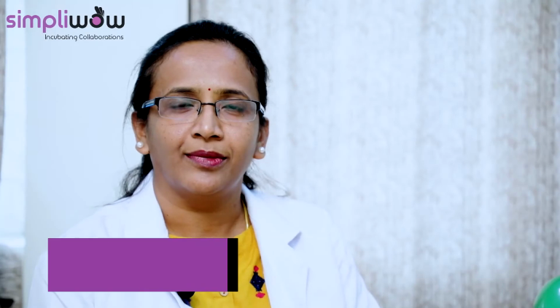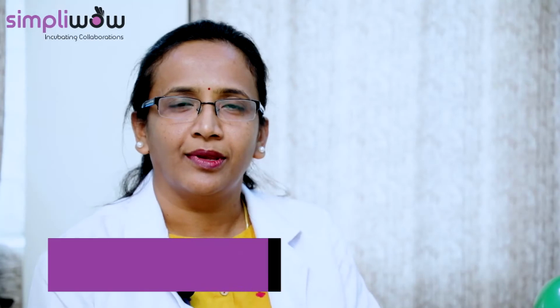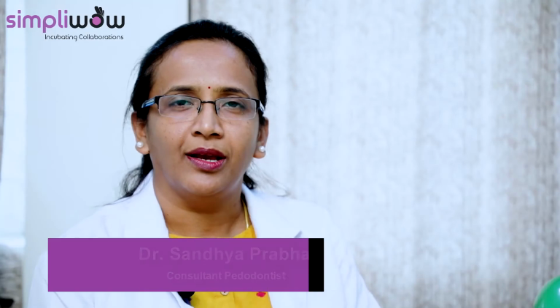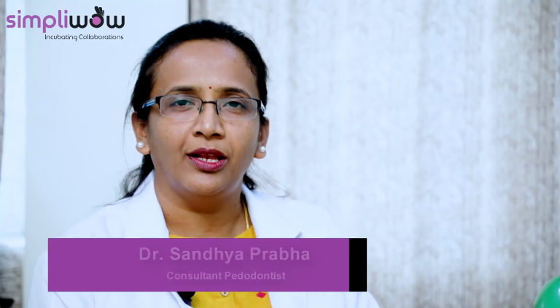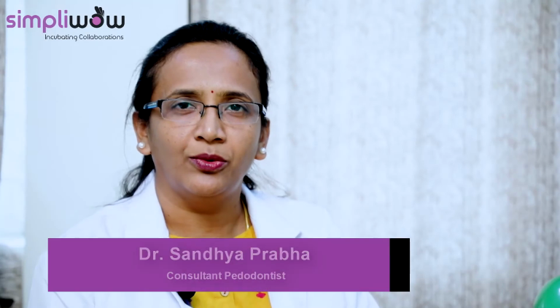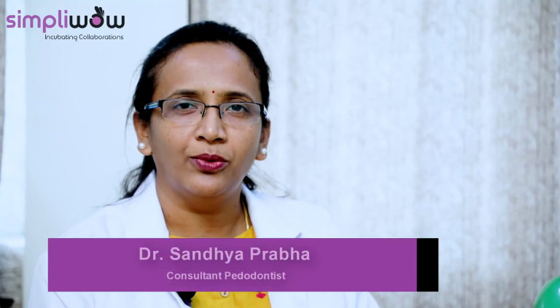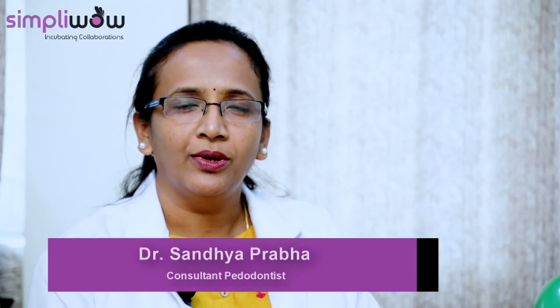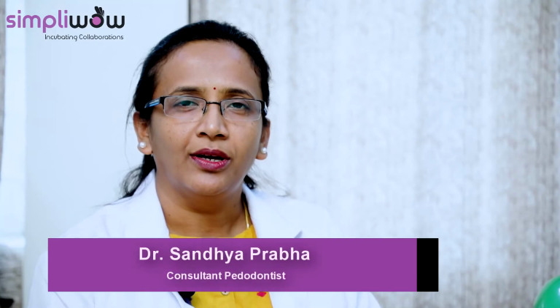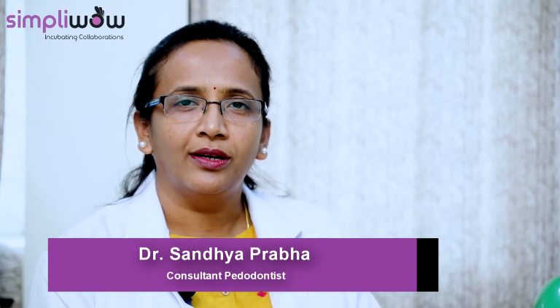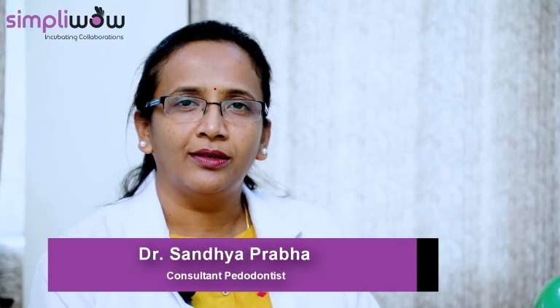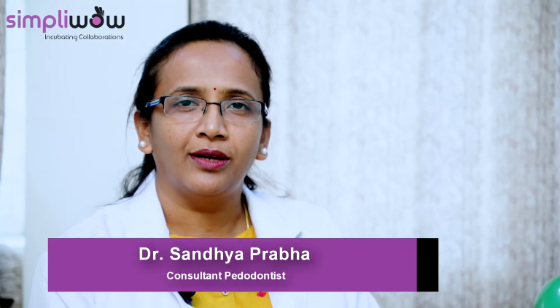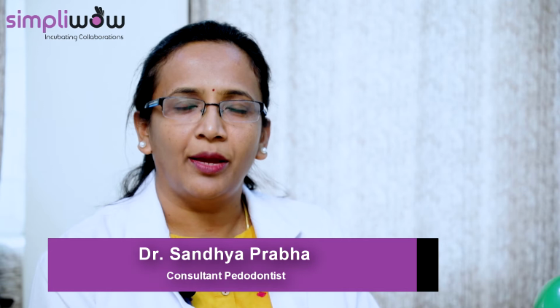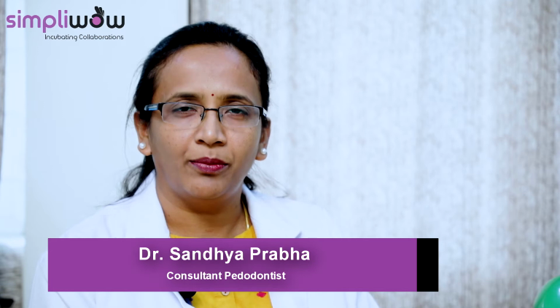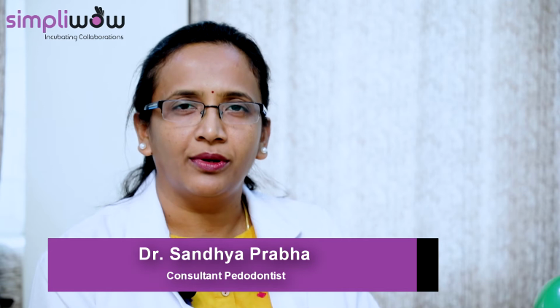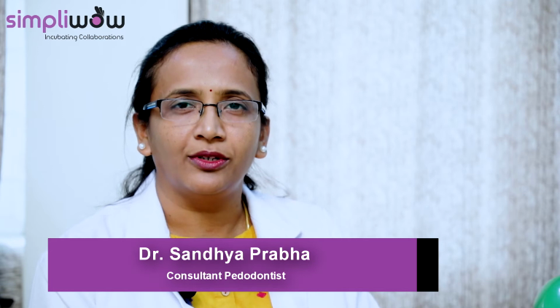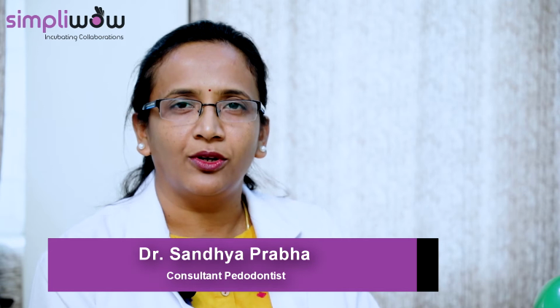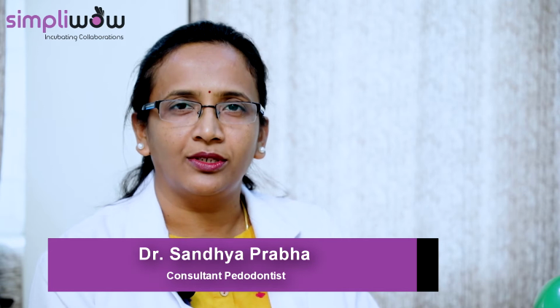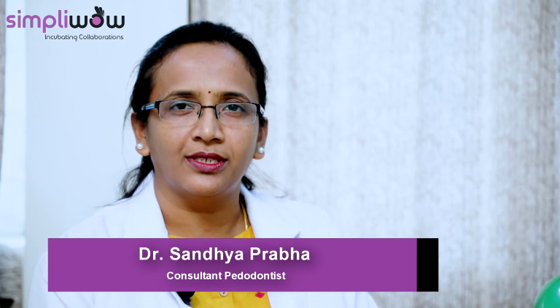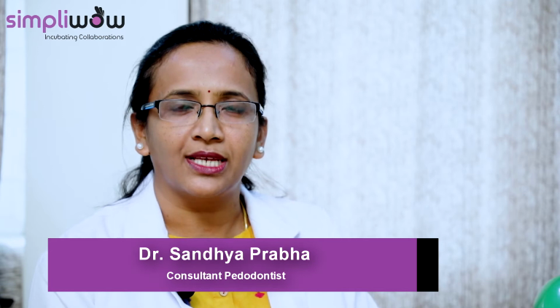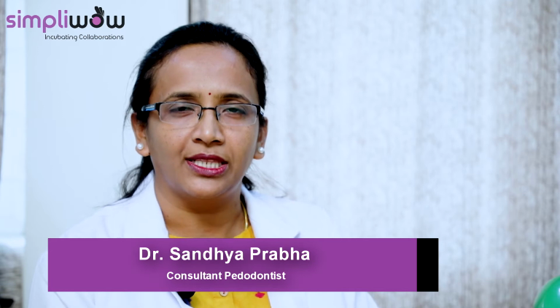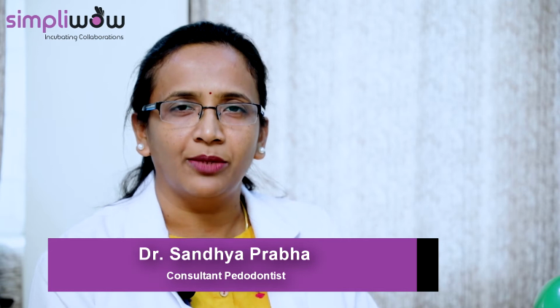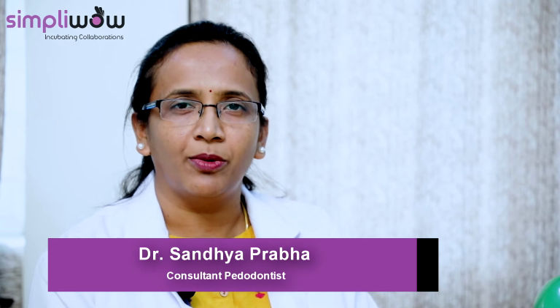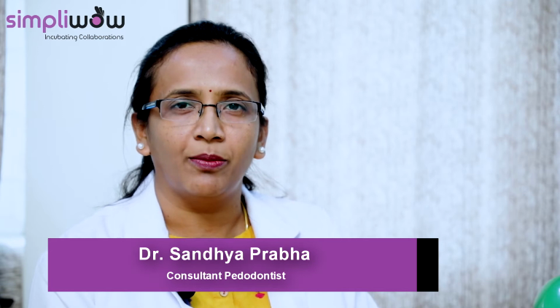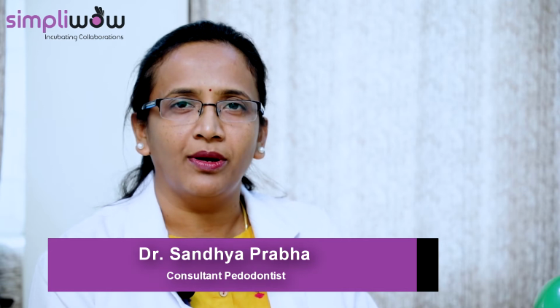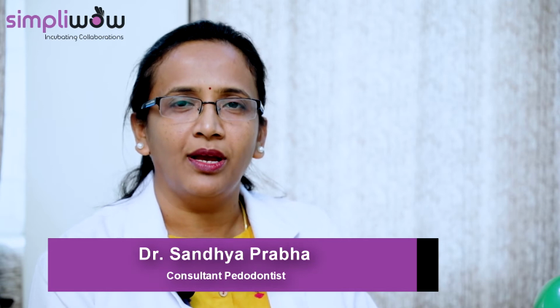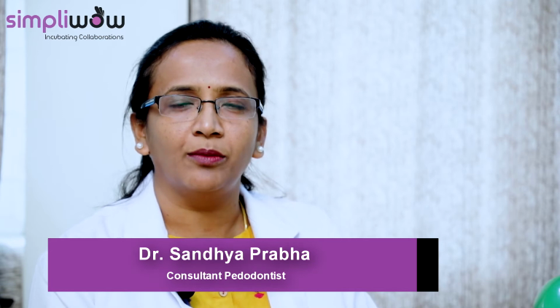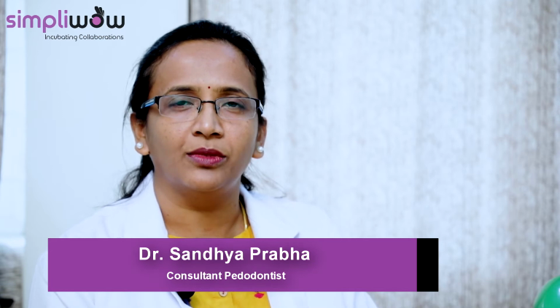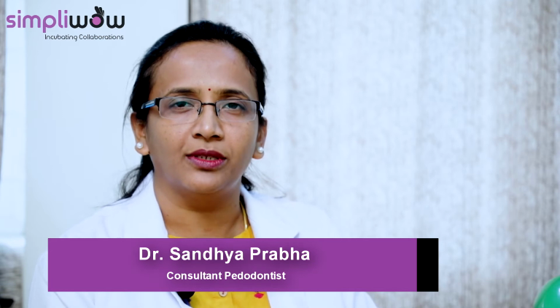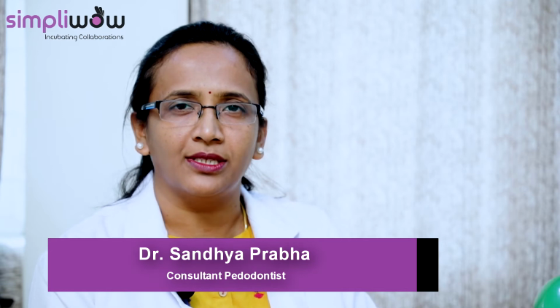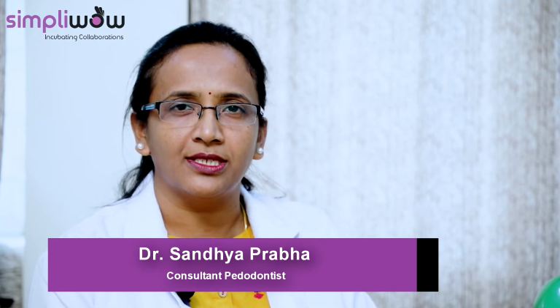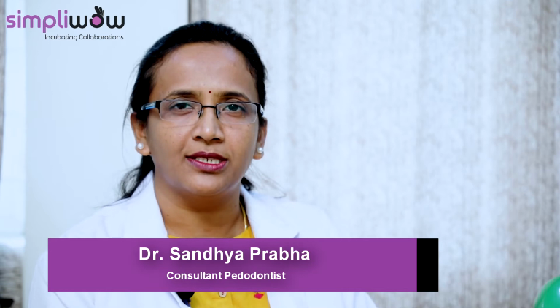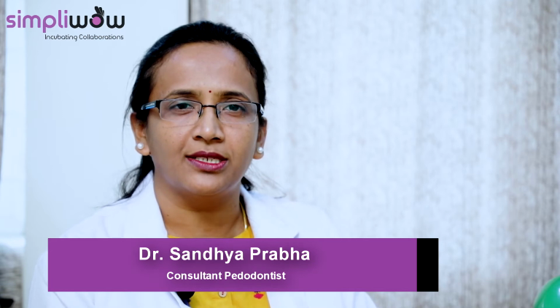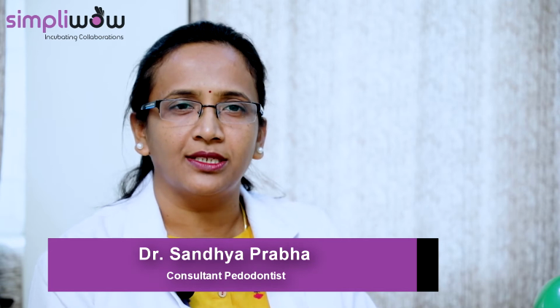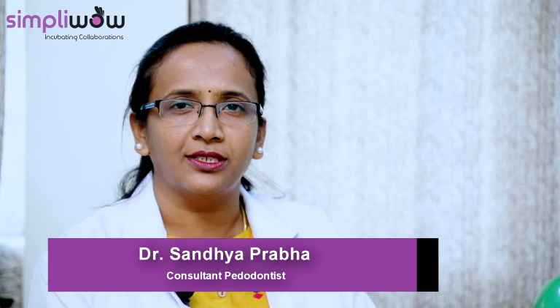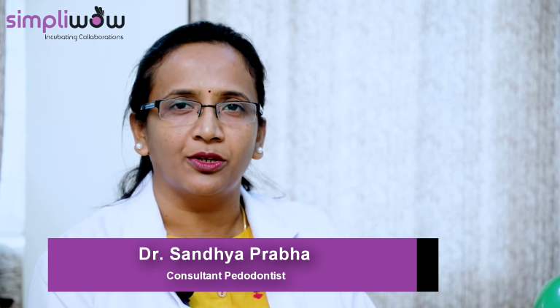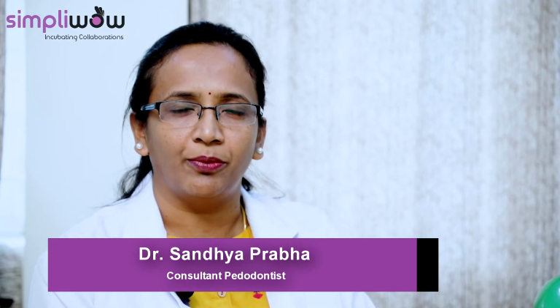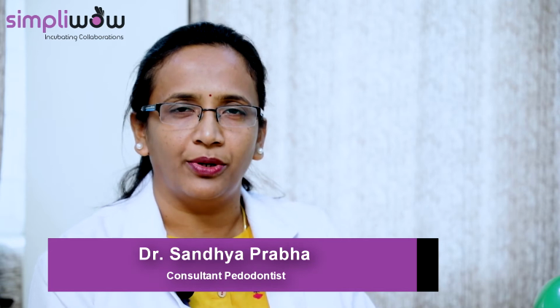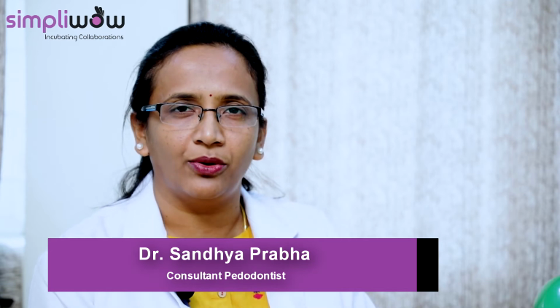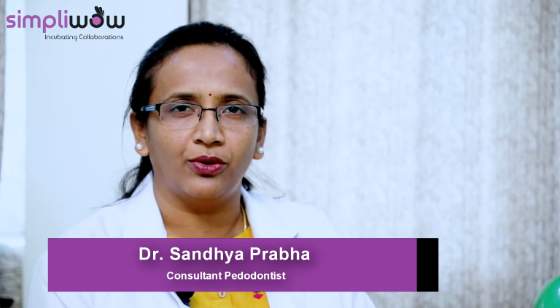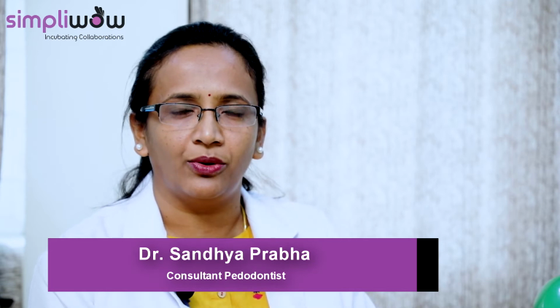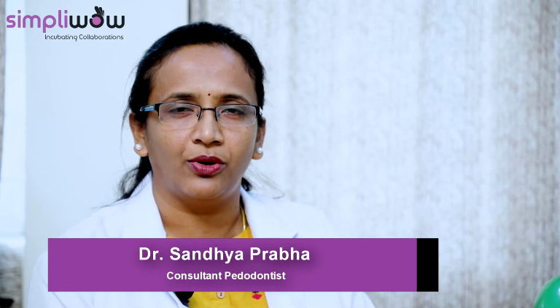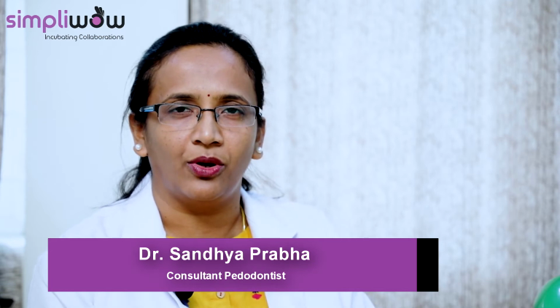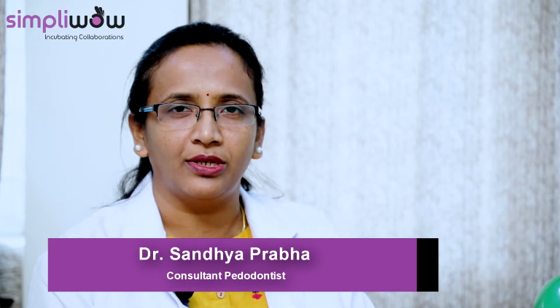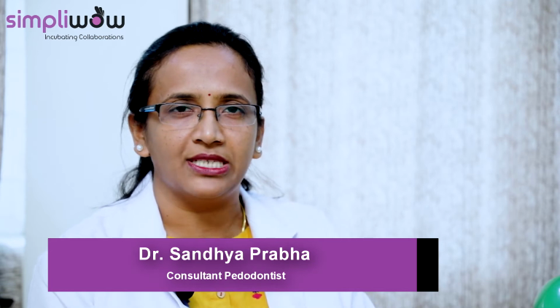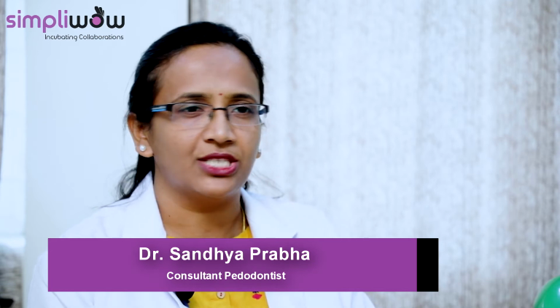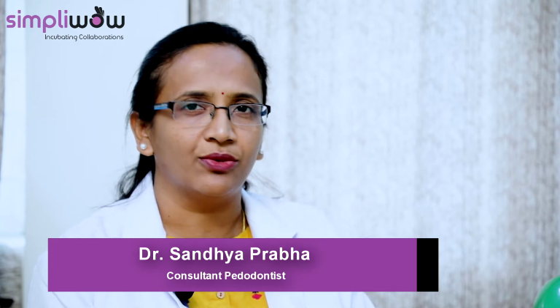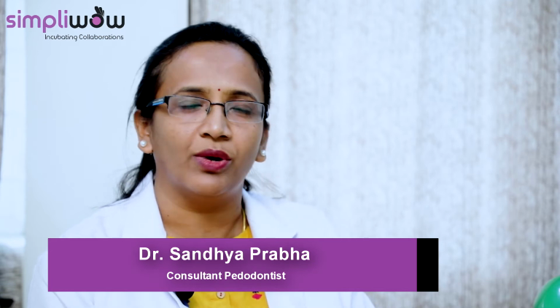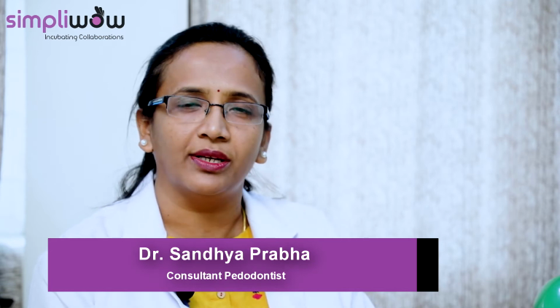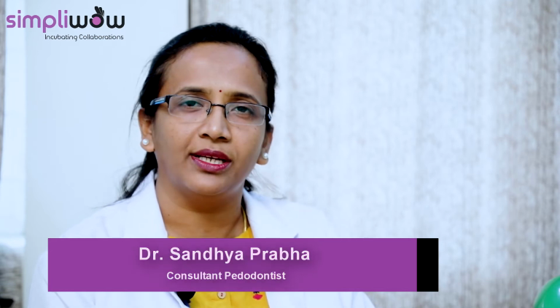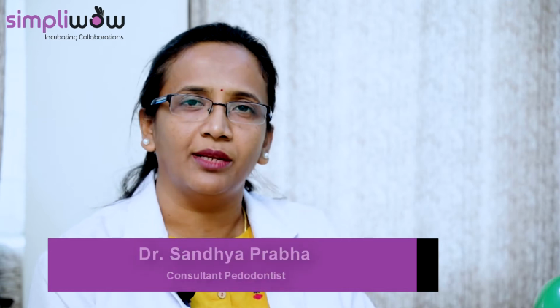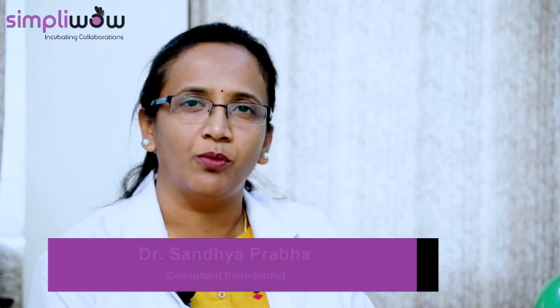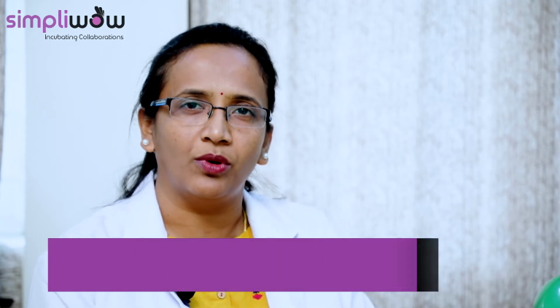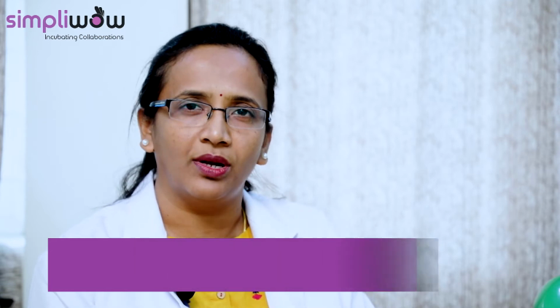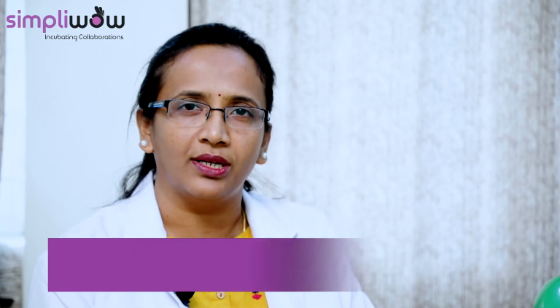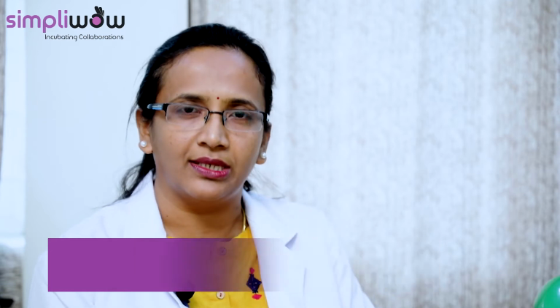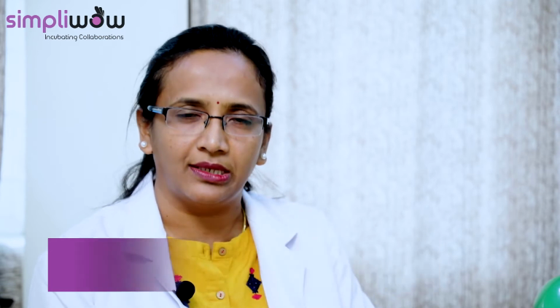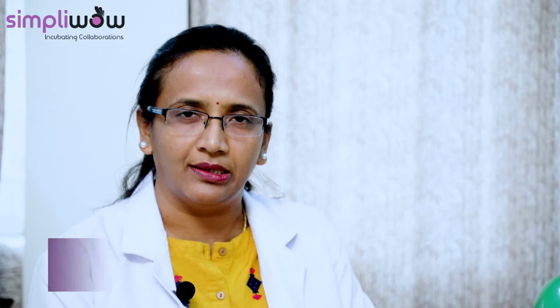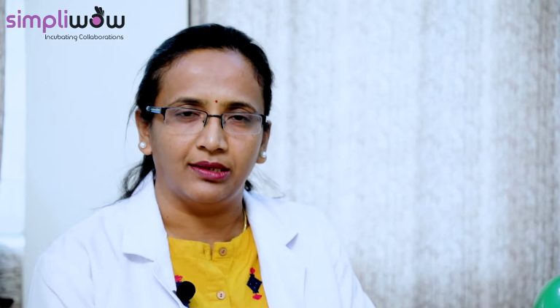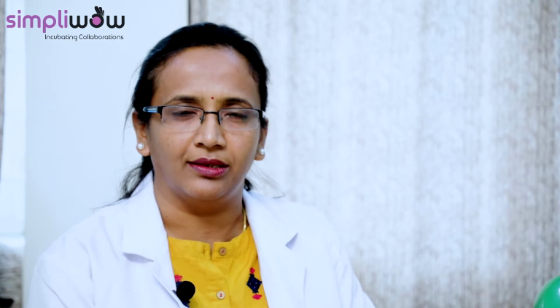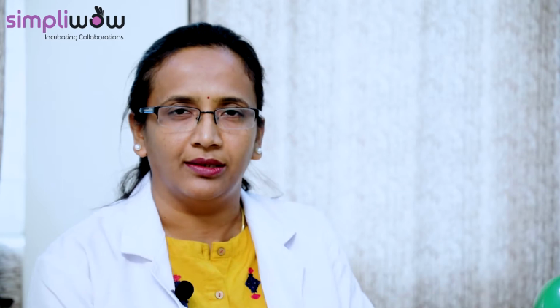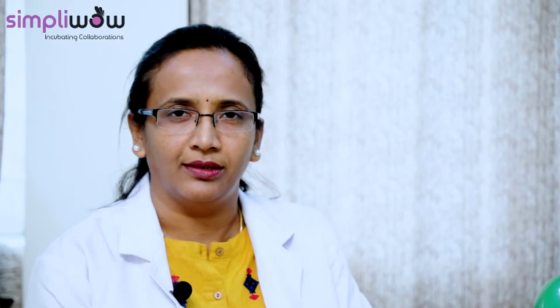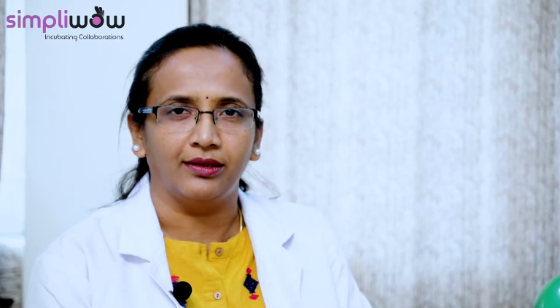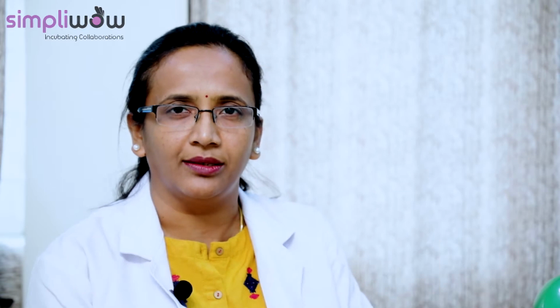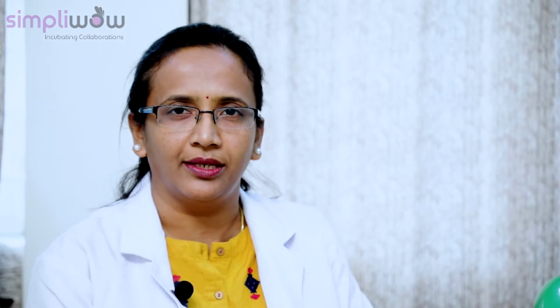Hello, I am Dr. Sandhya Prabha. I am the consultant pedodontist working in Poona Dental Clinic.